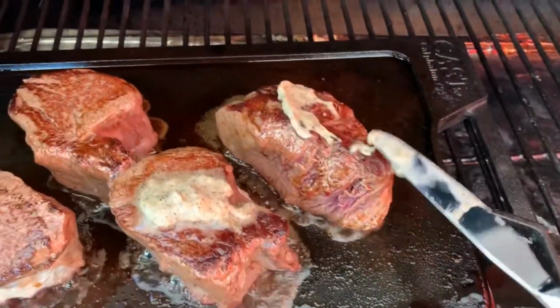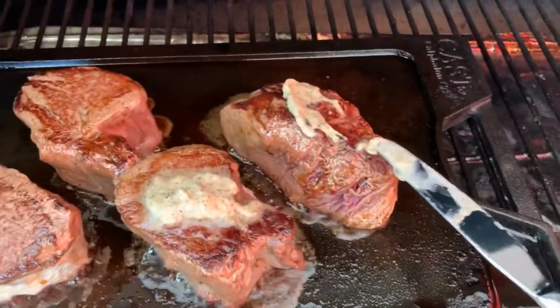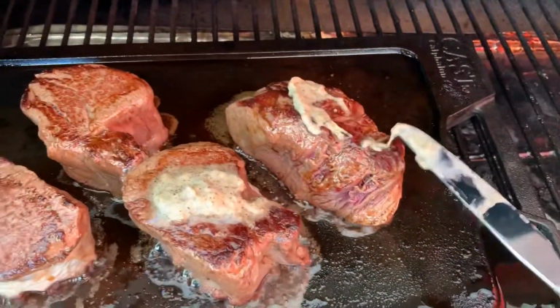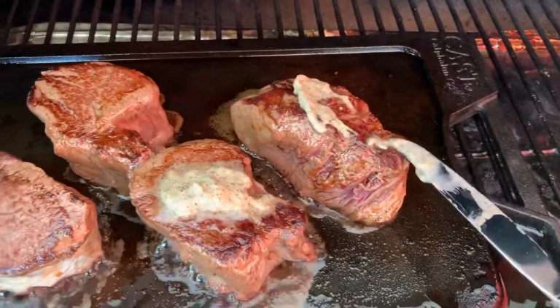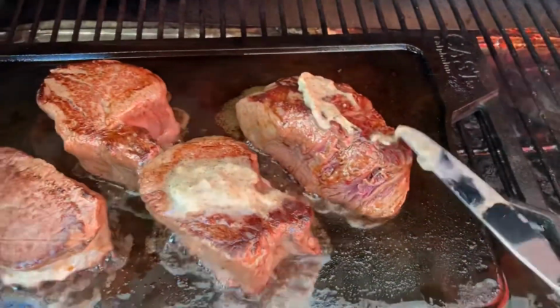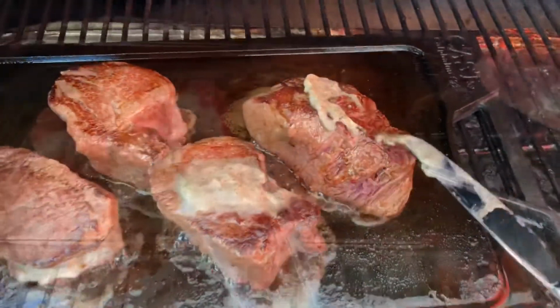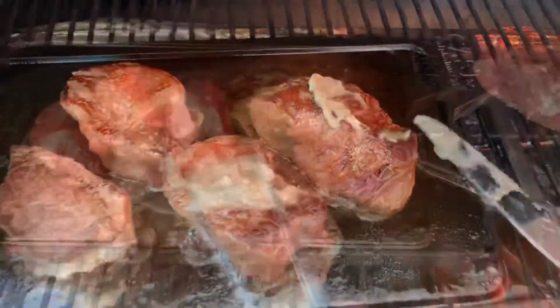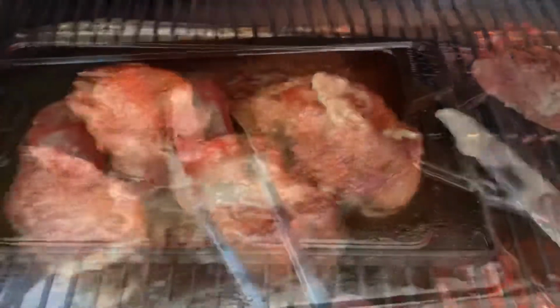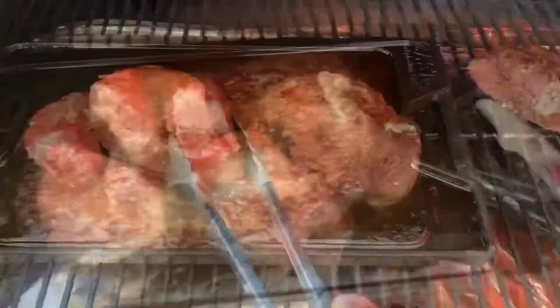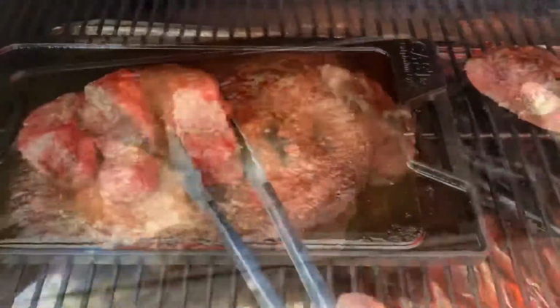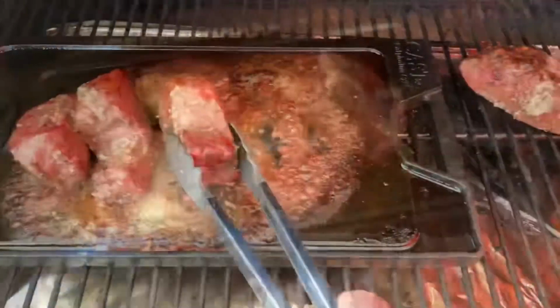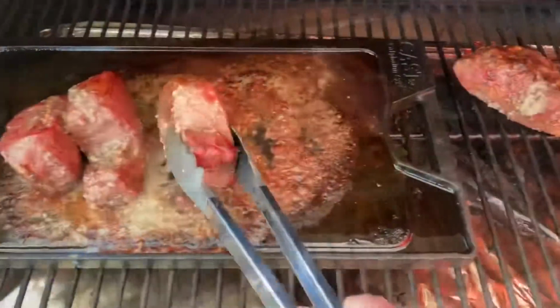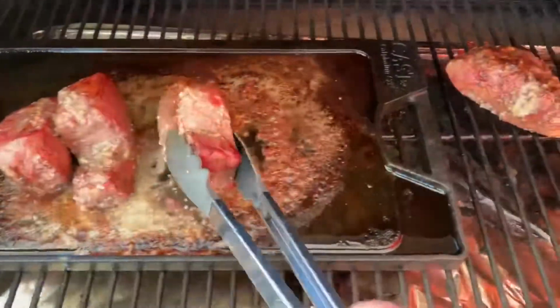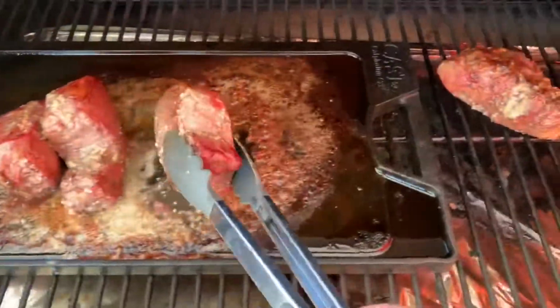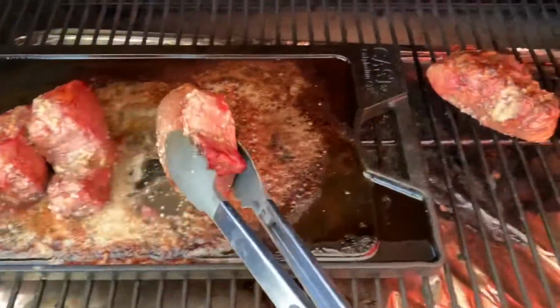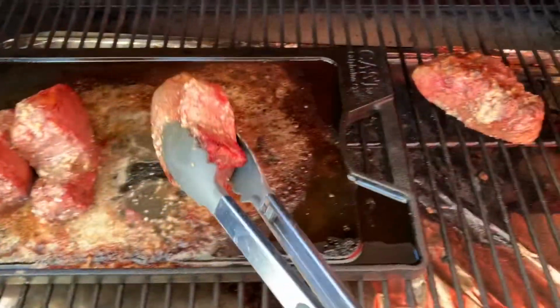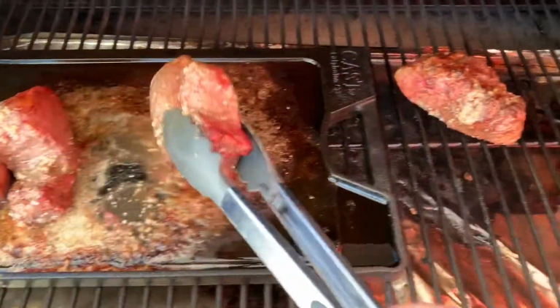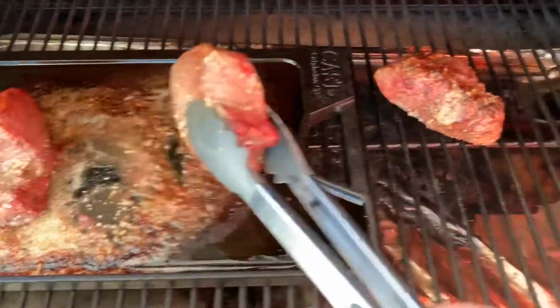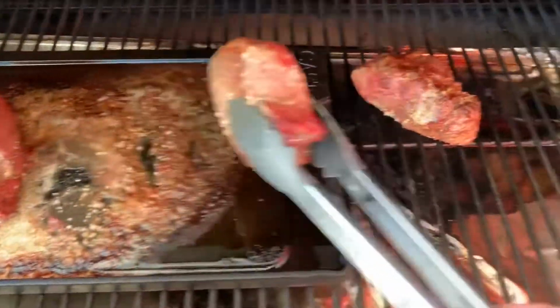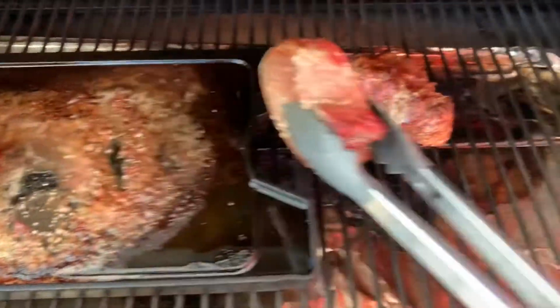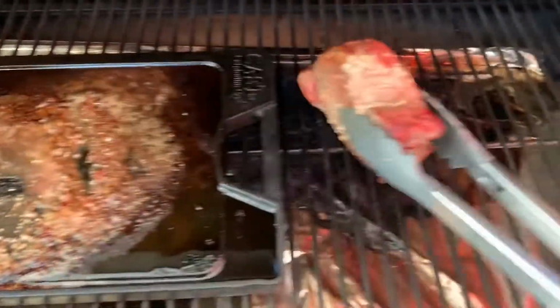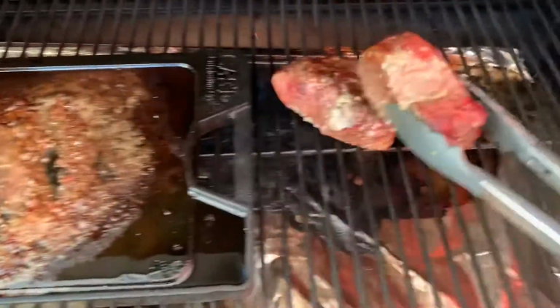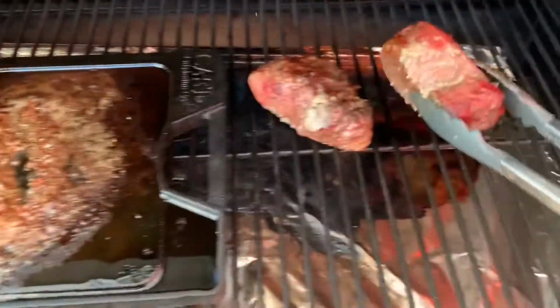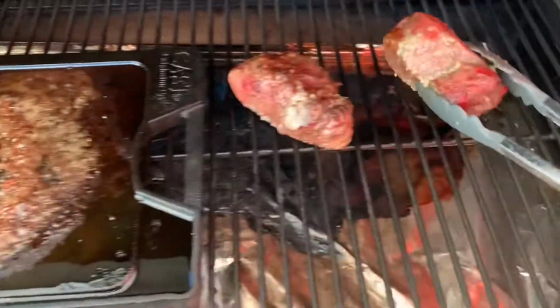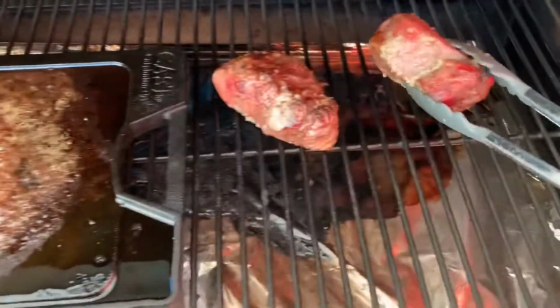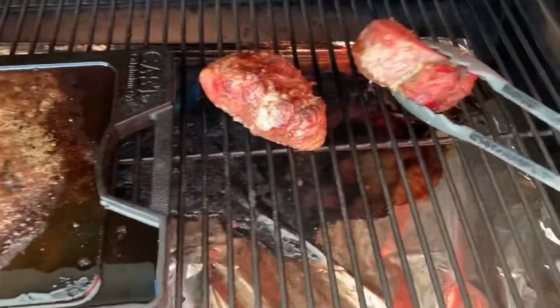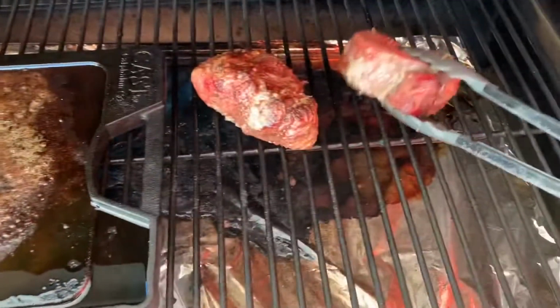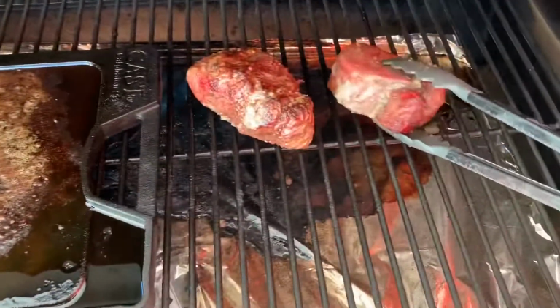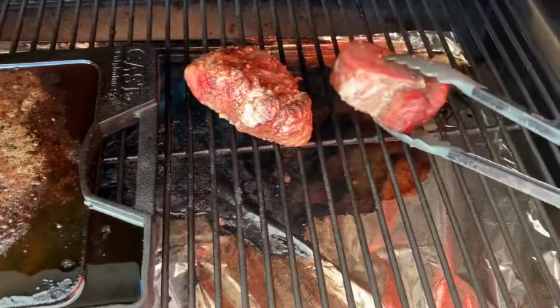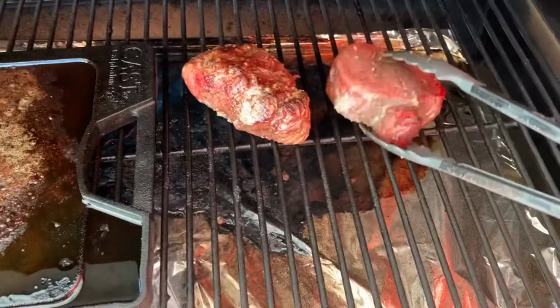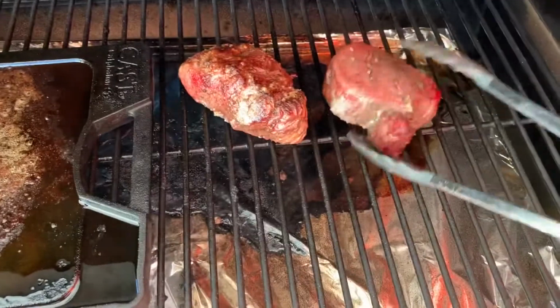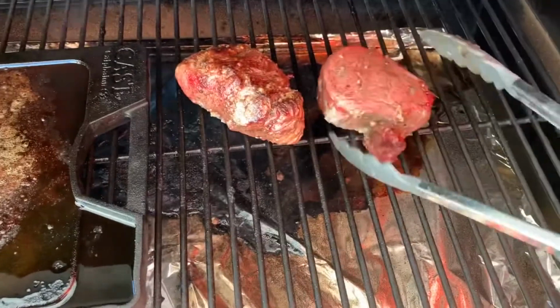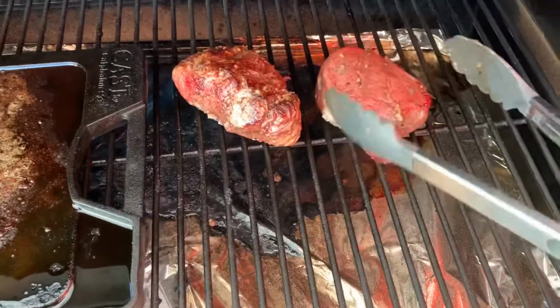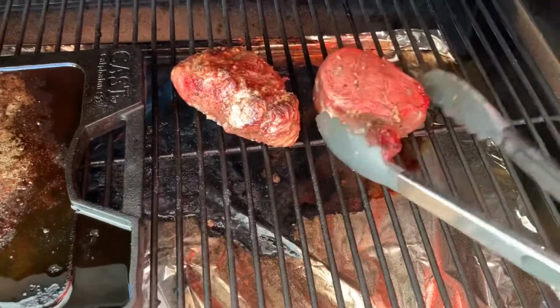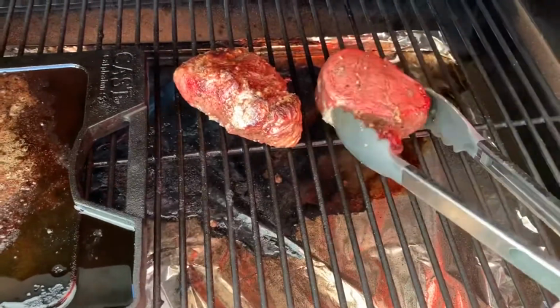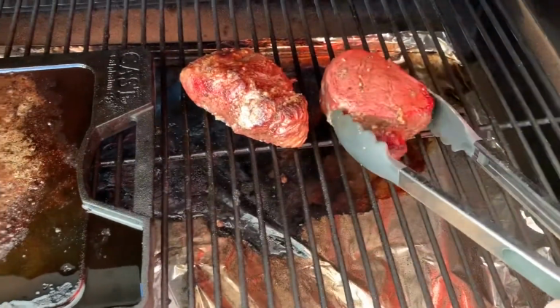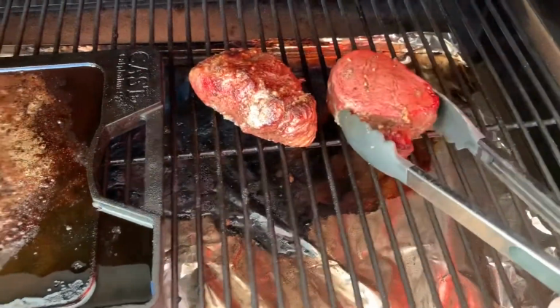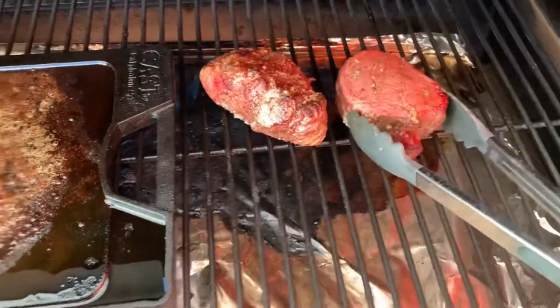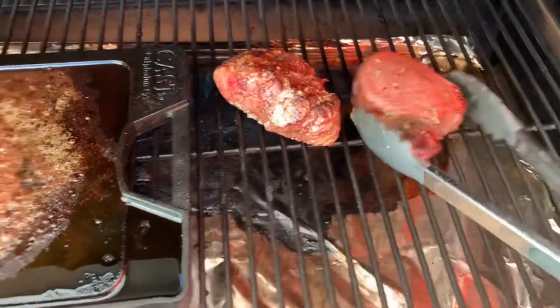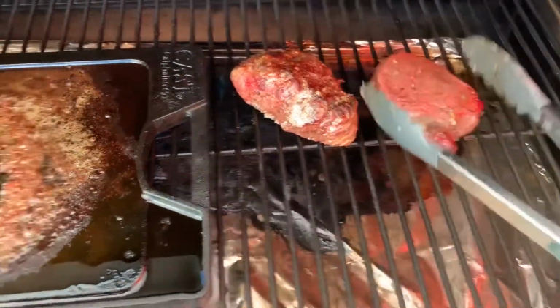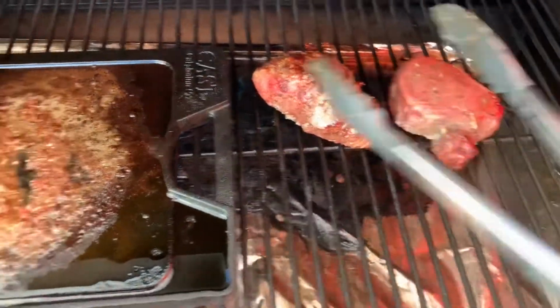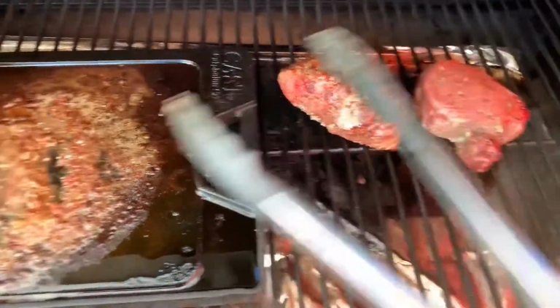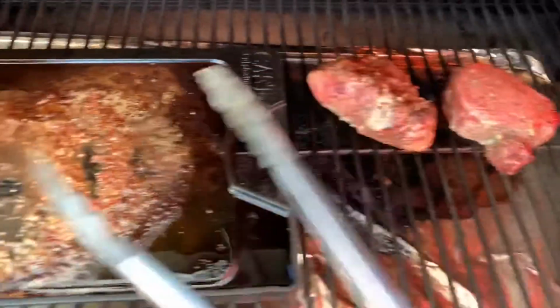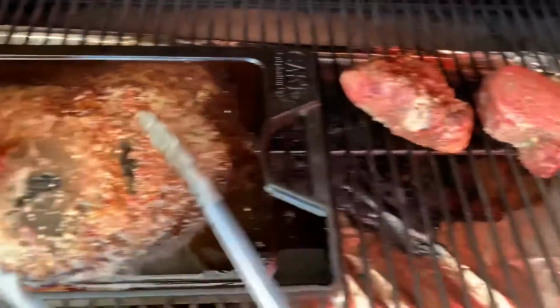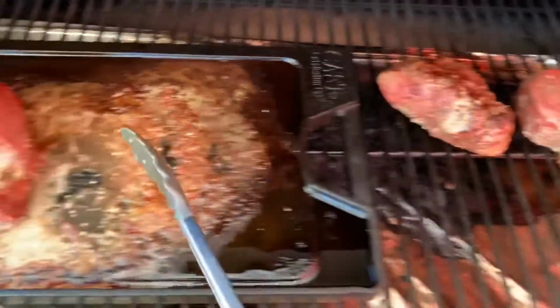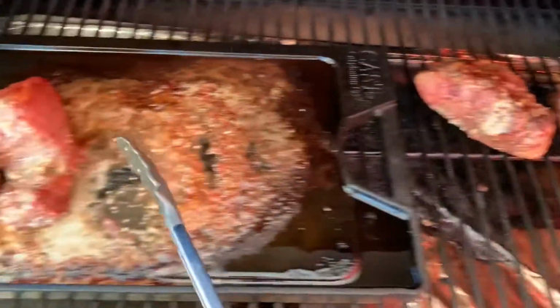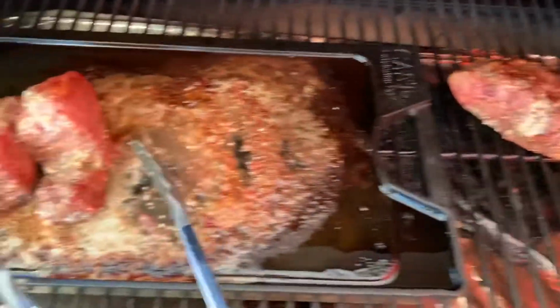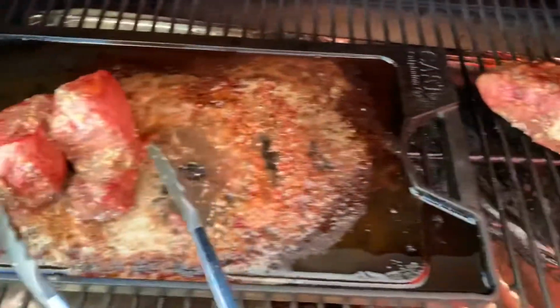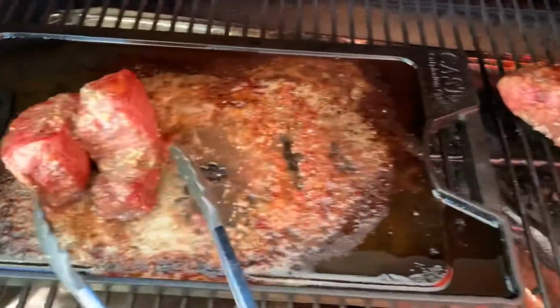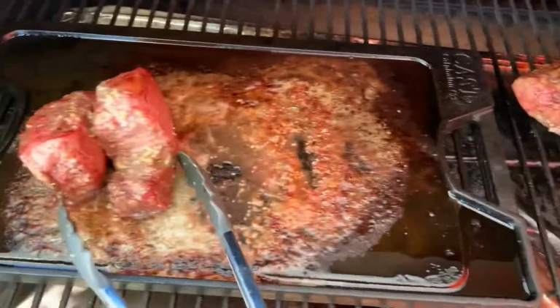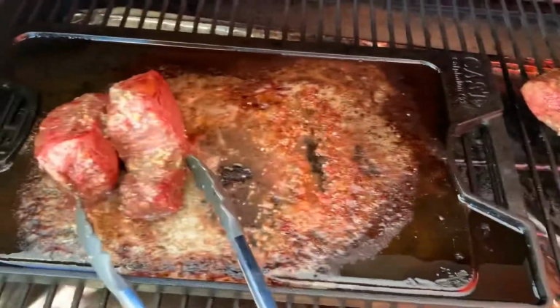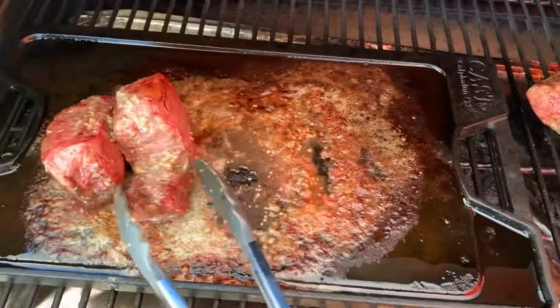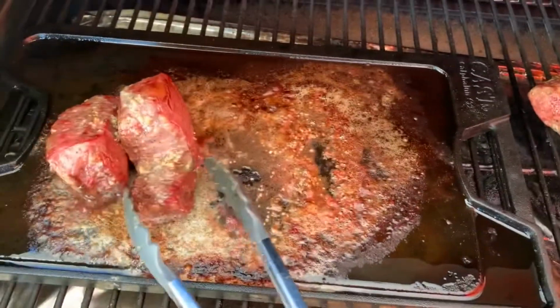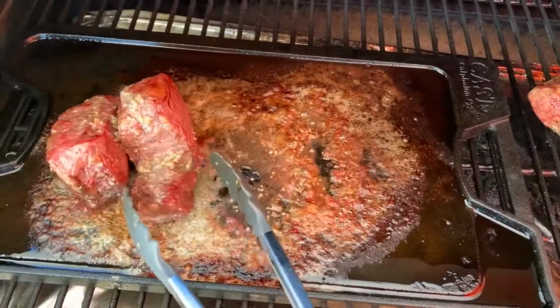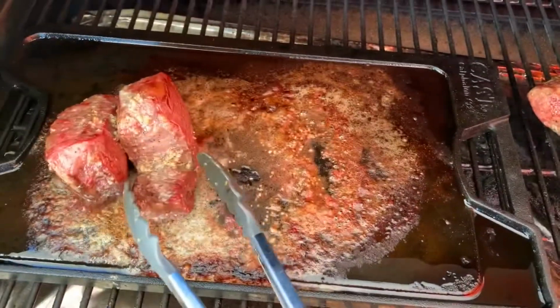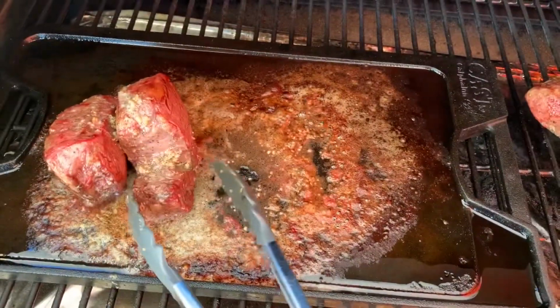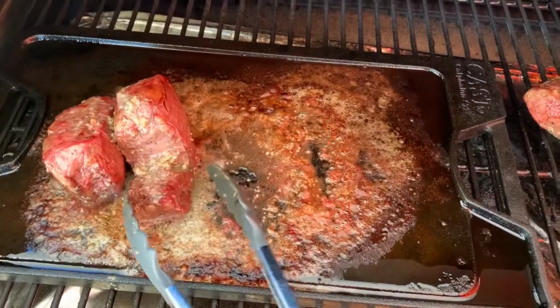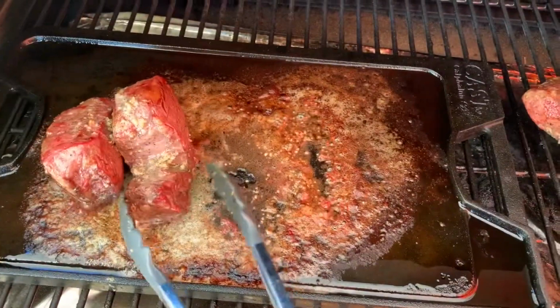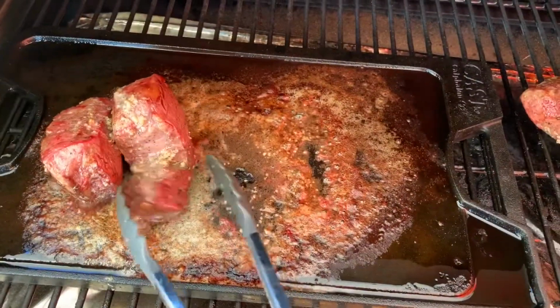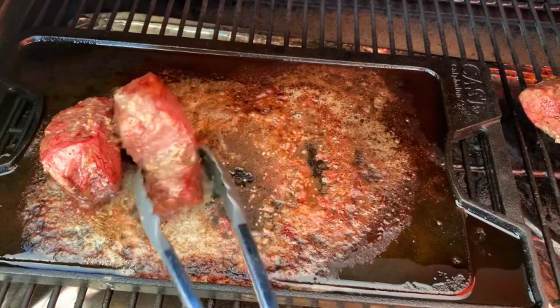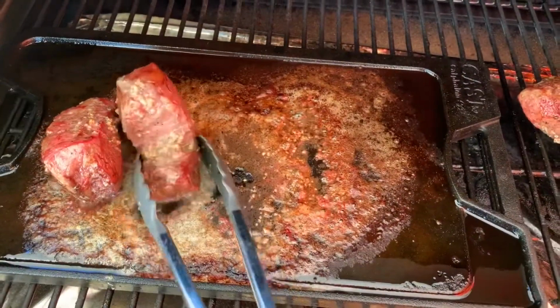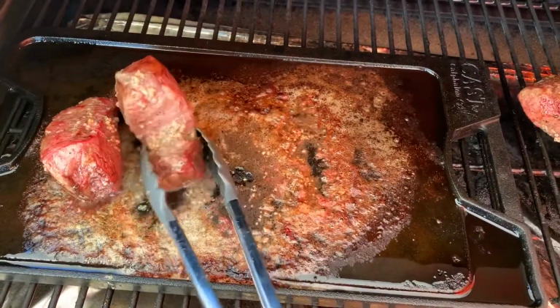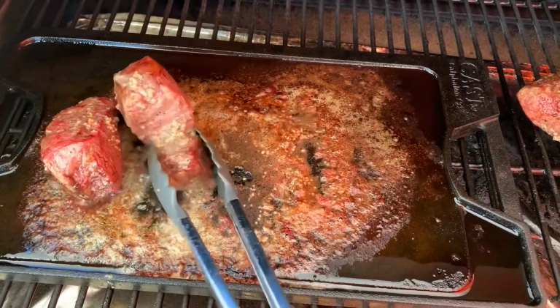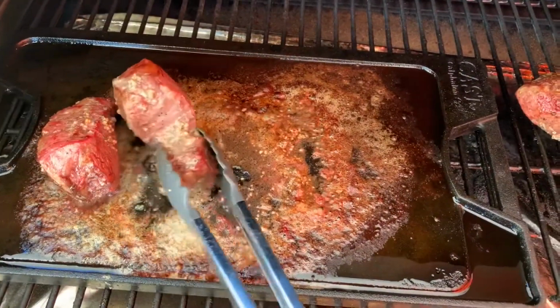We're all seared up. I'm going to put these on the grill grates. We're going to go until we reach an internal temperature of 135.